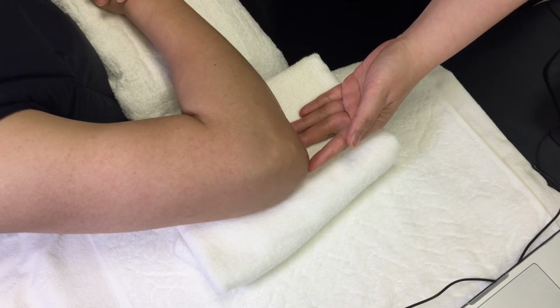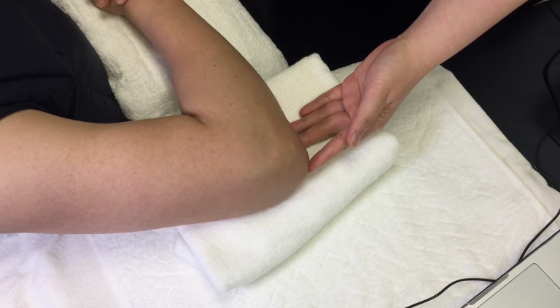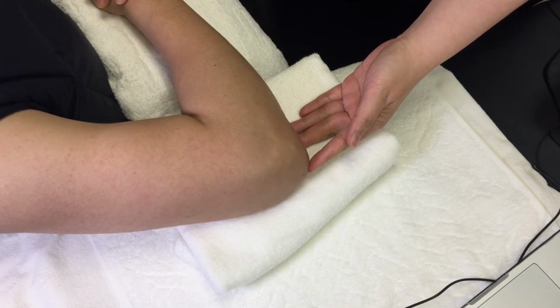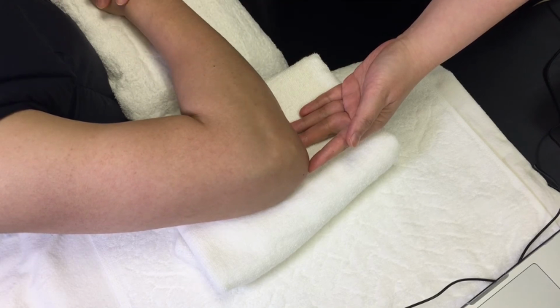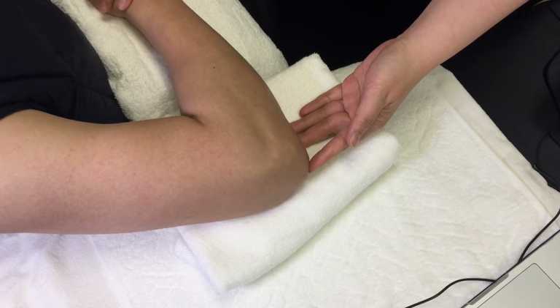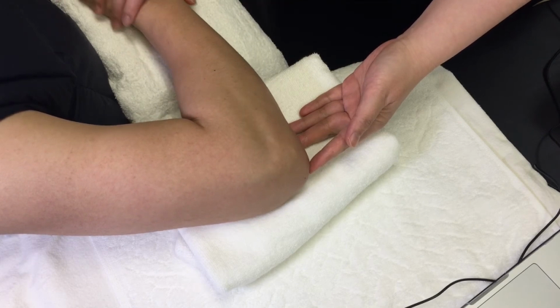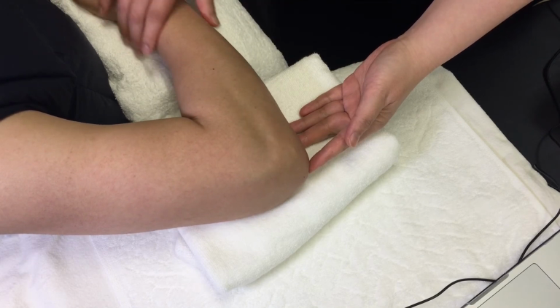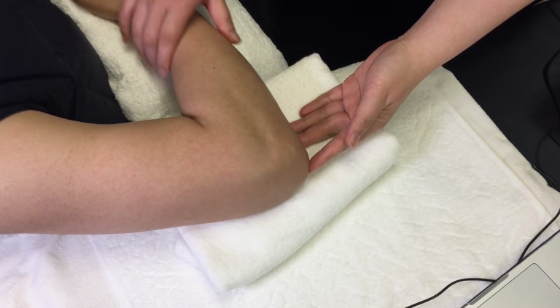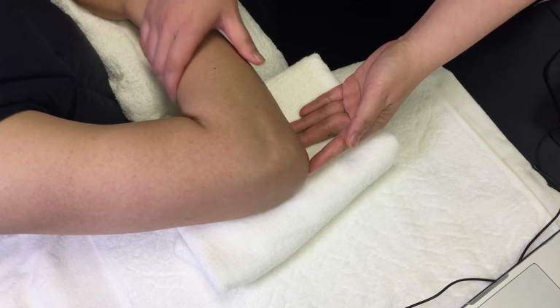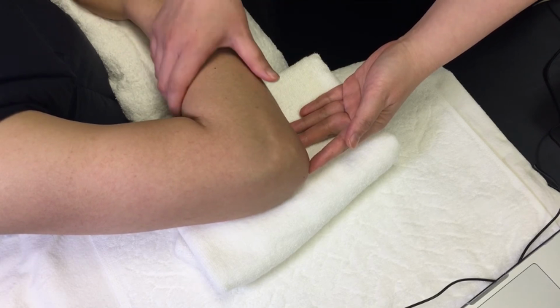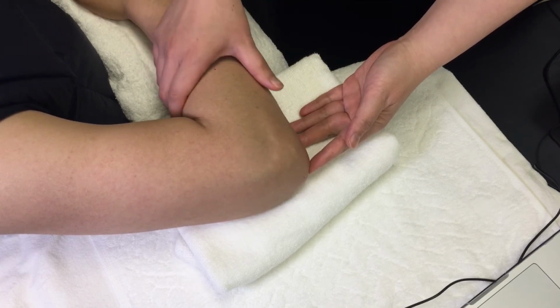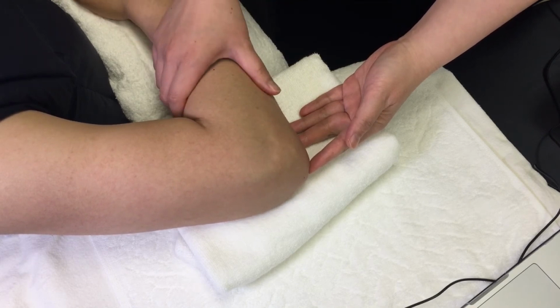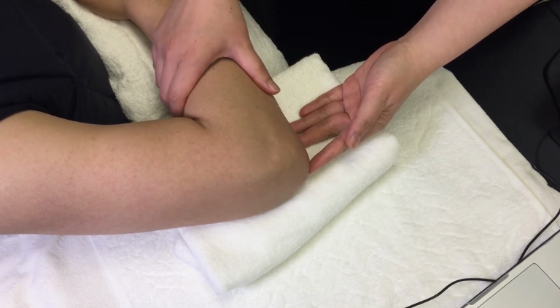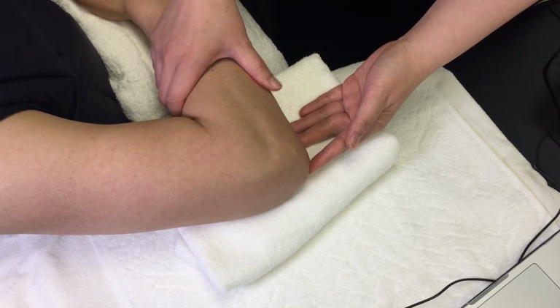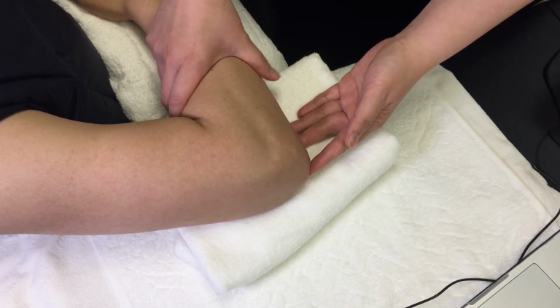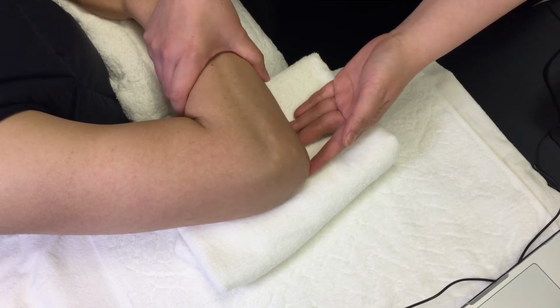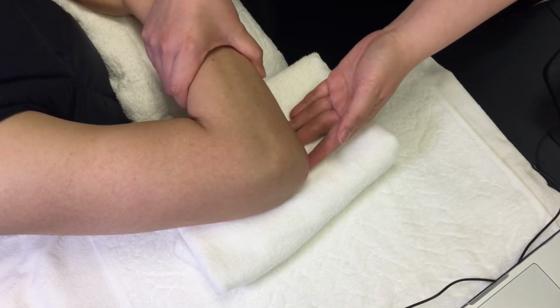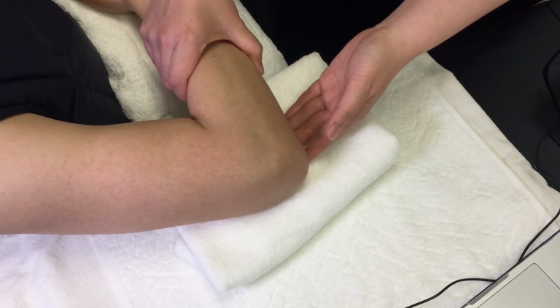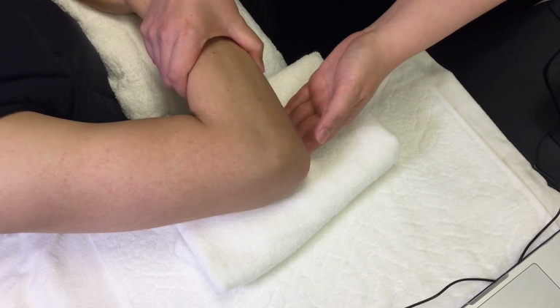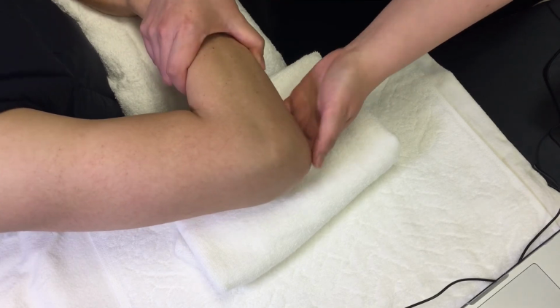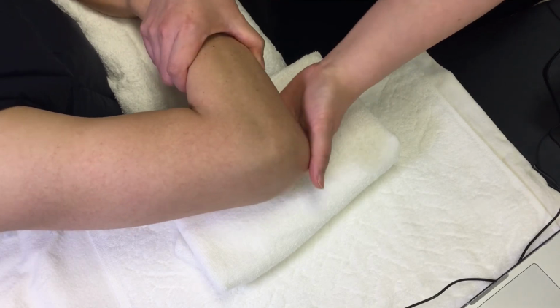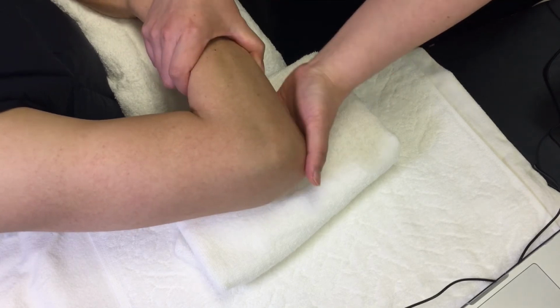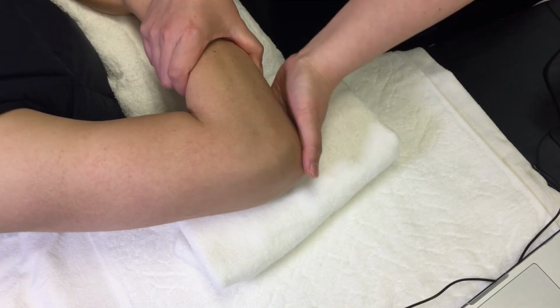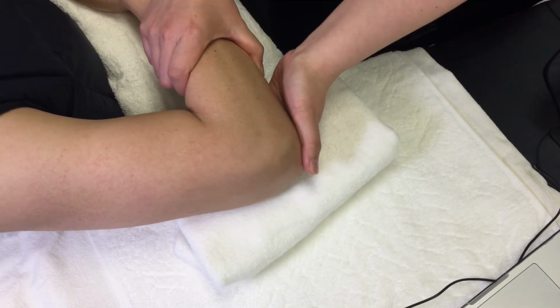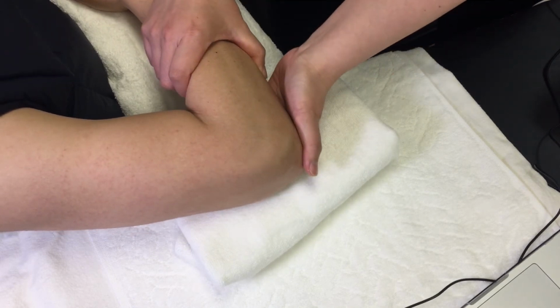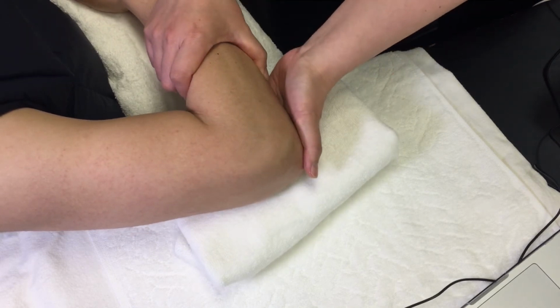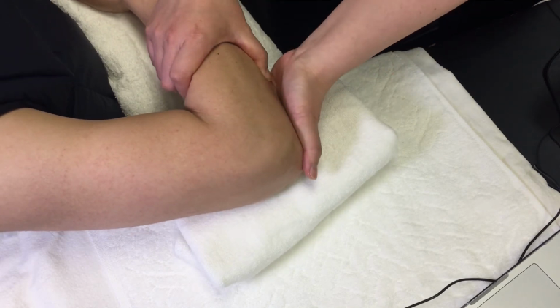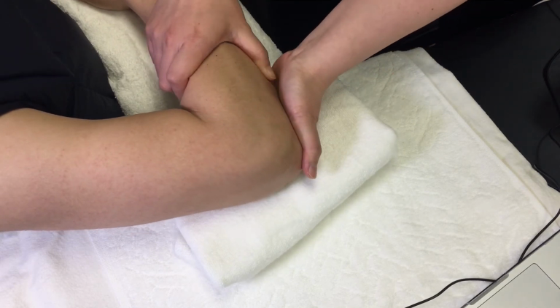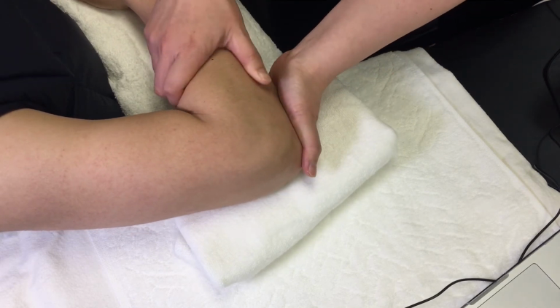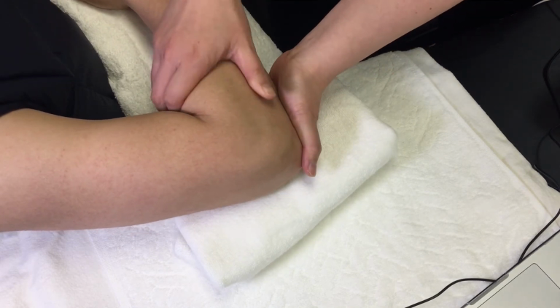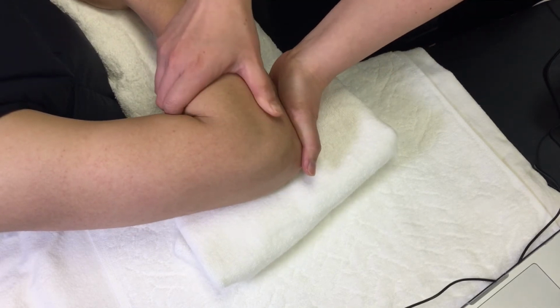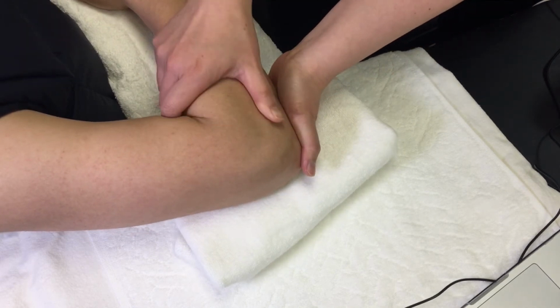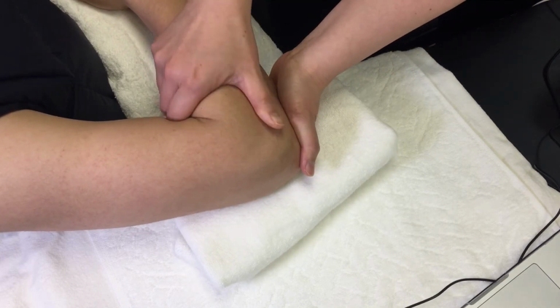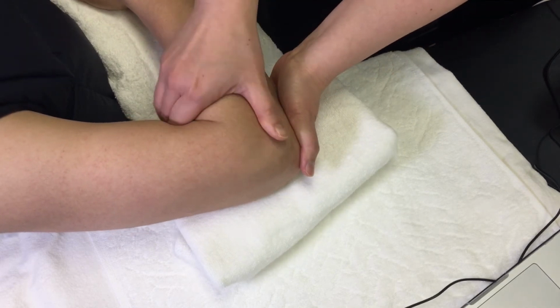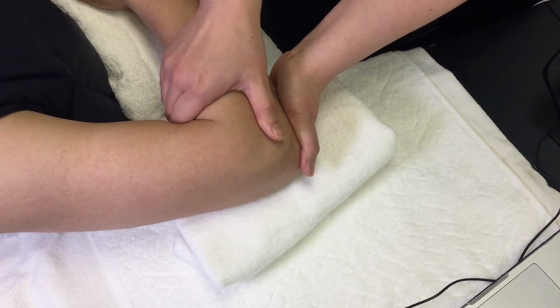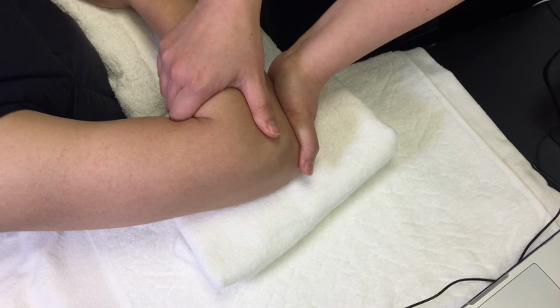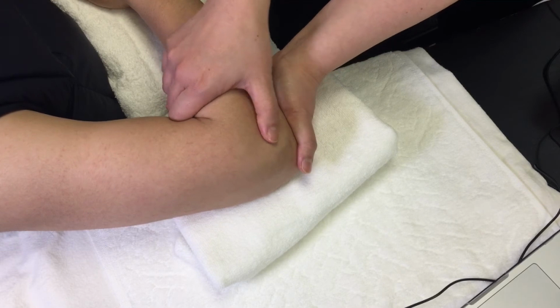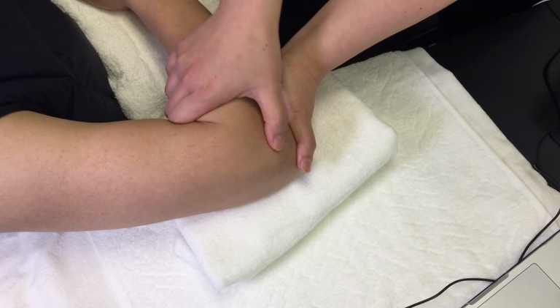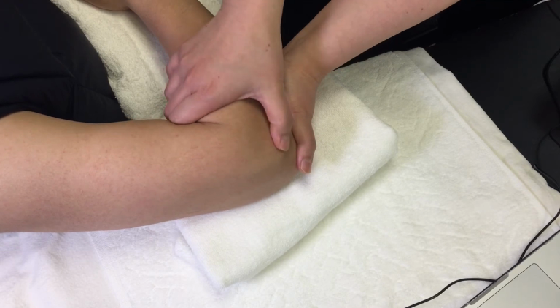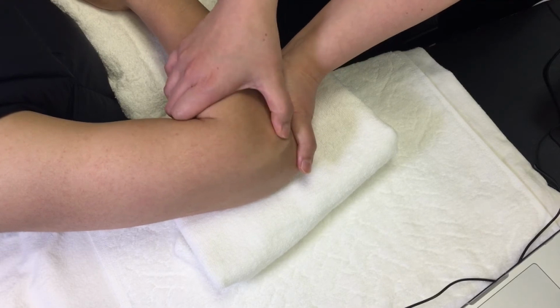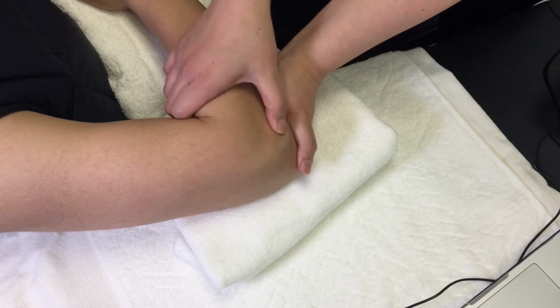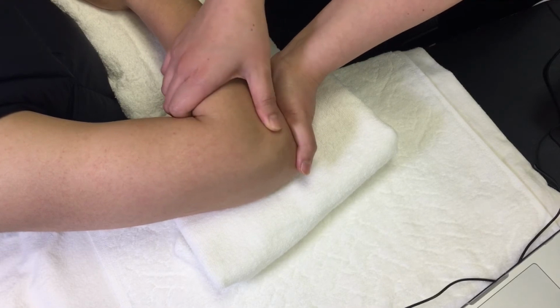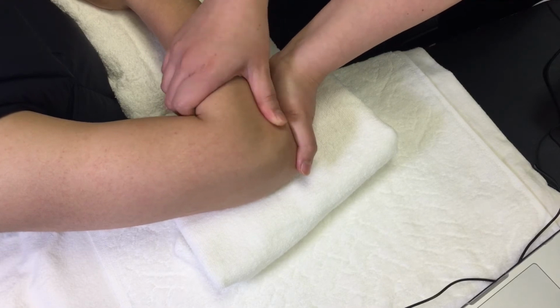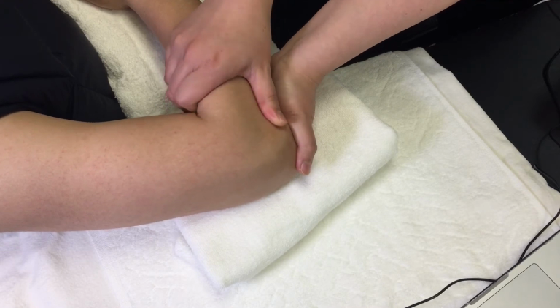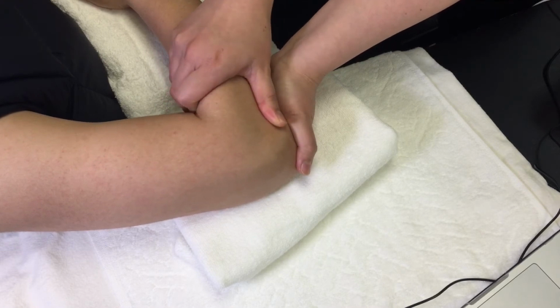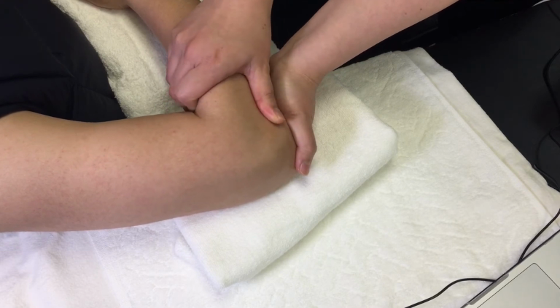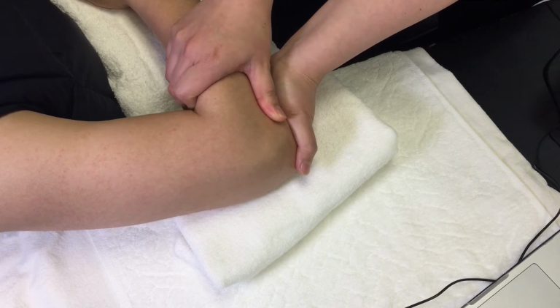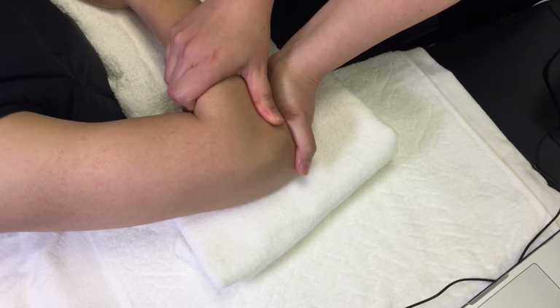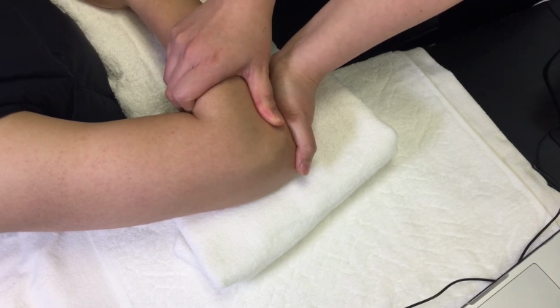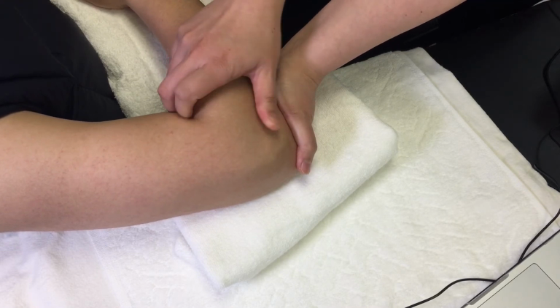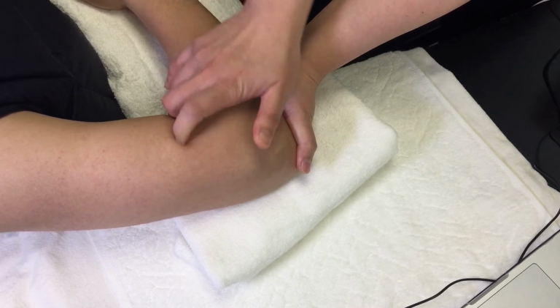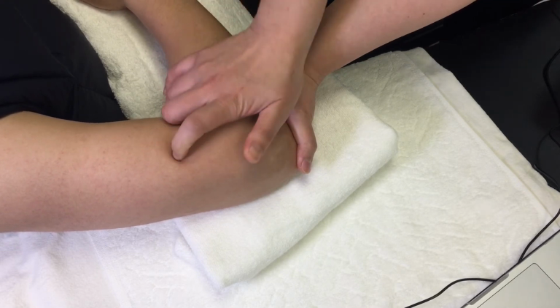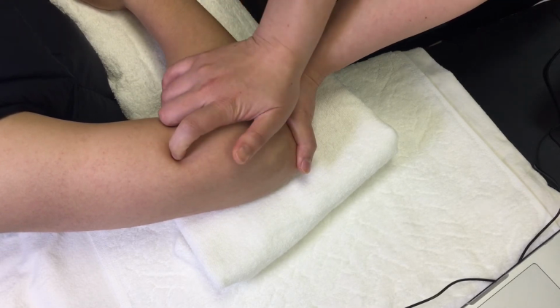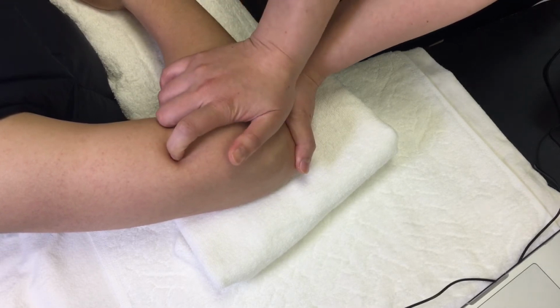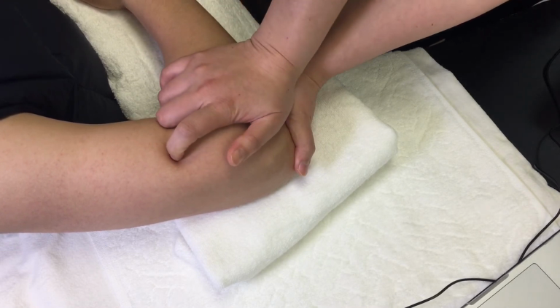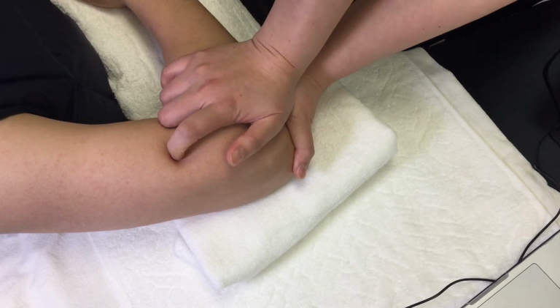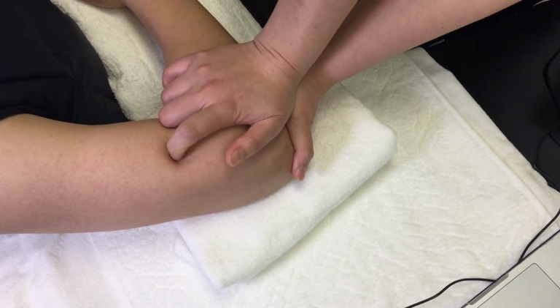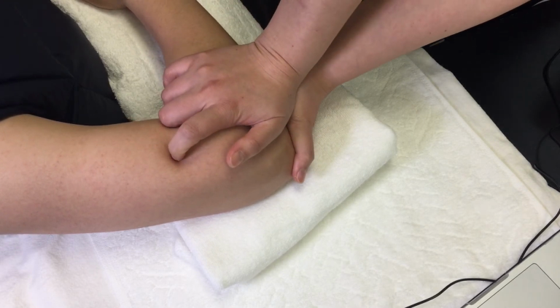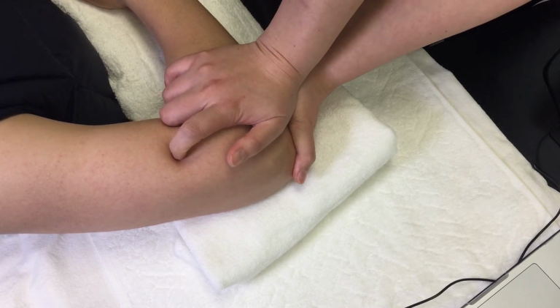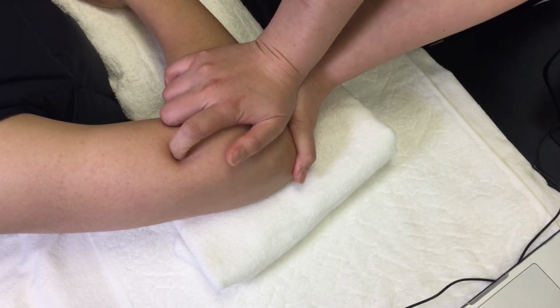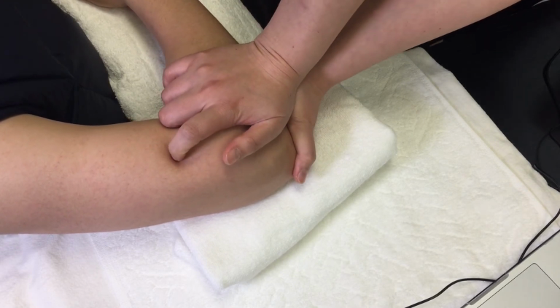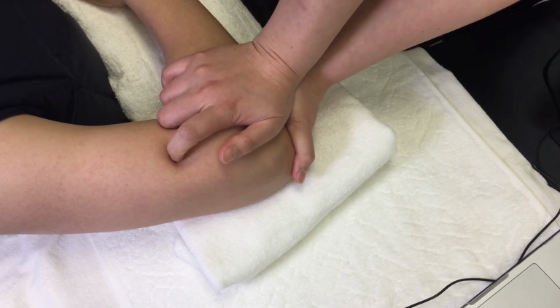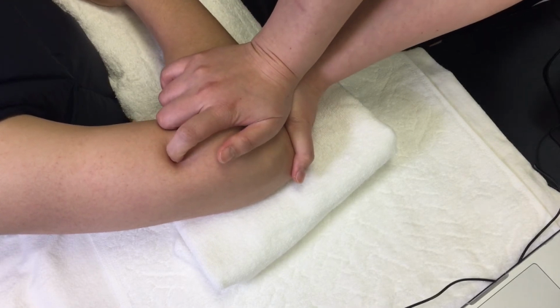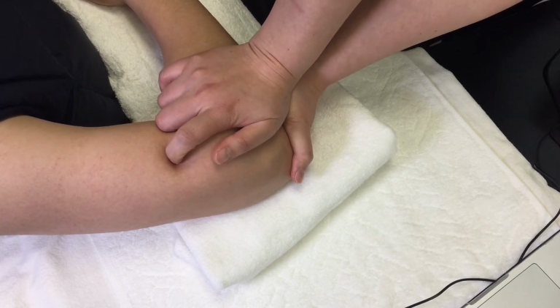Stabilize the proximal ulna with one hand and palpate the radial head with your thumb or heel of hand. Apply a force anteriorly.